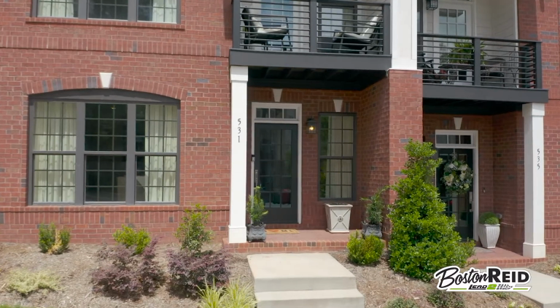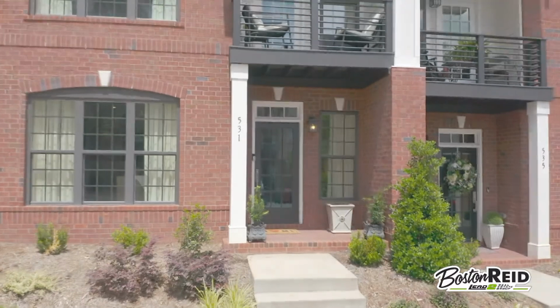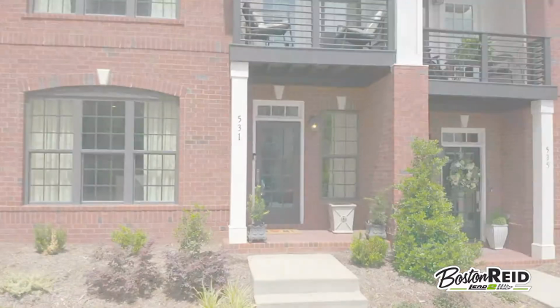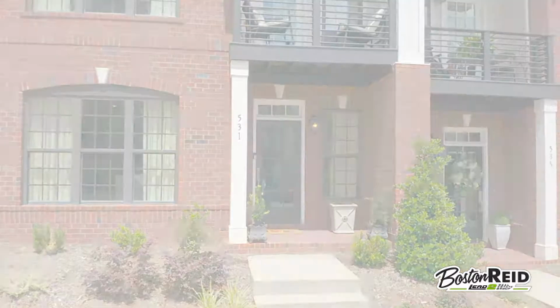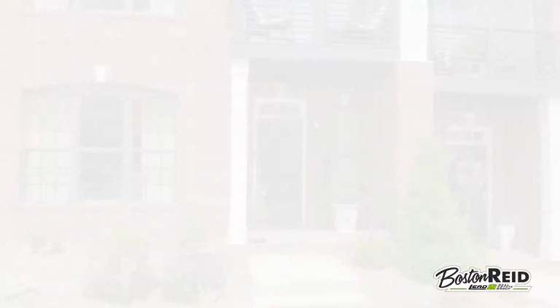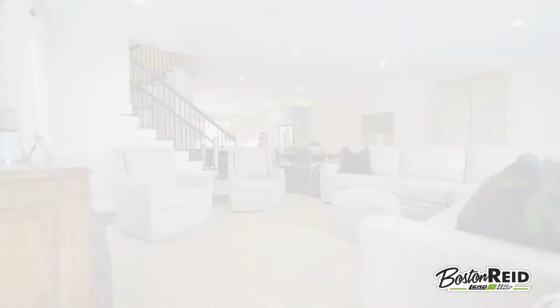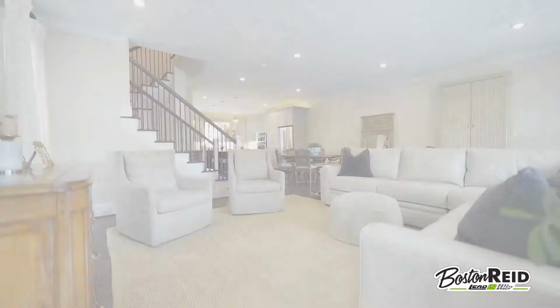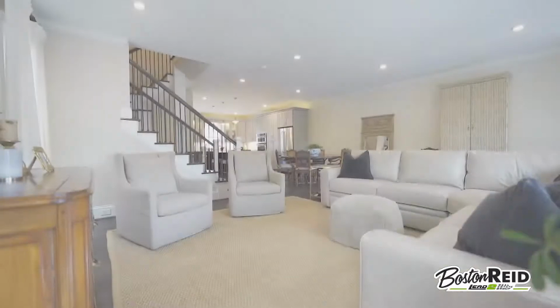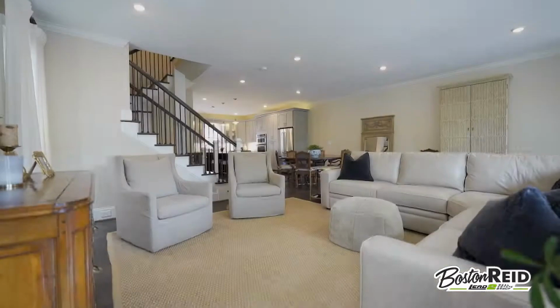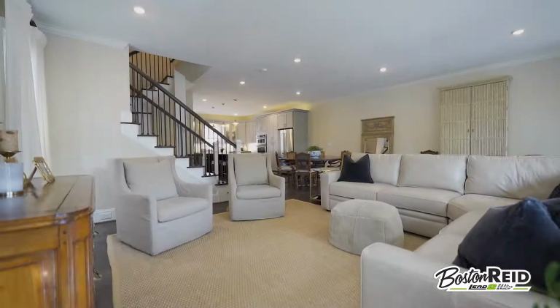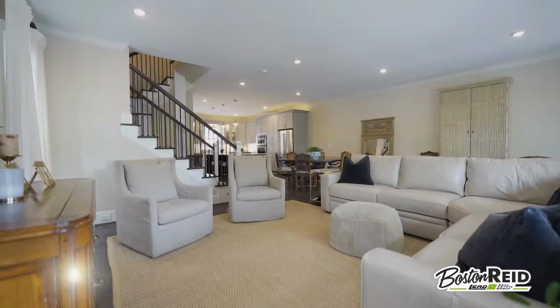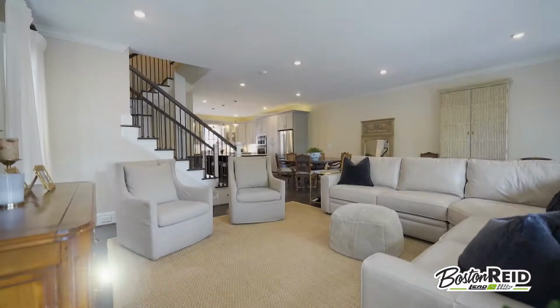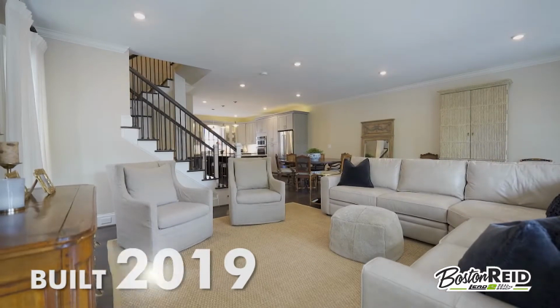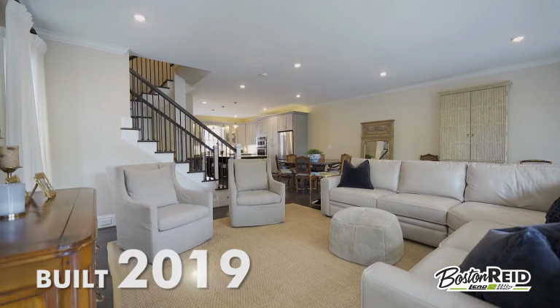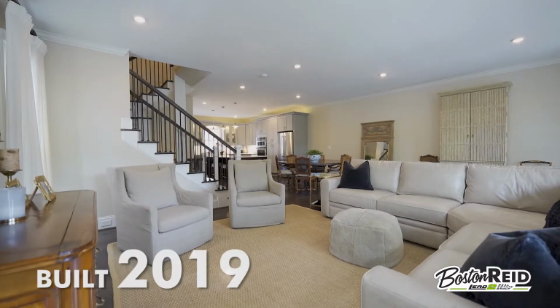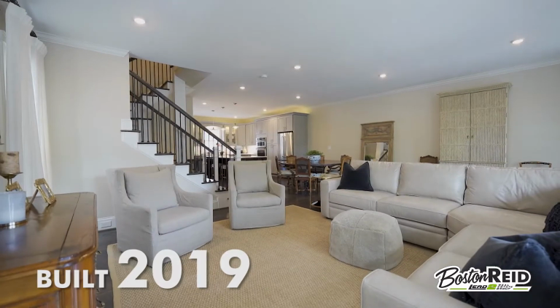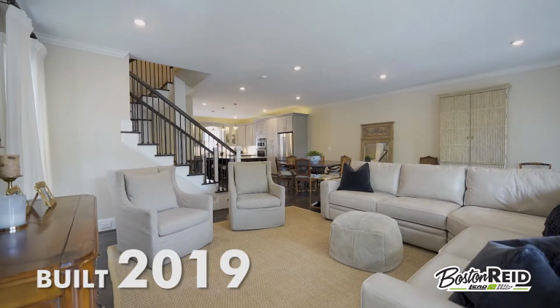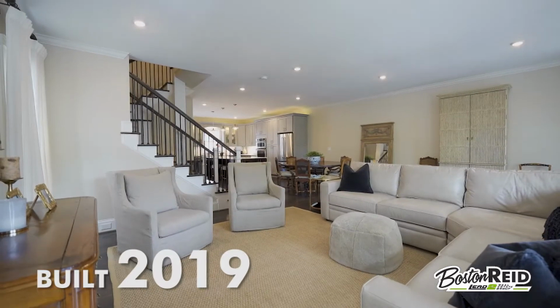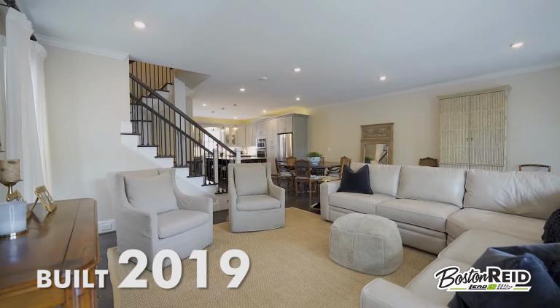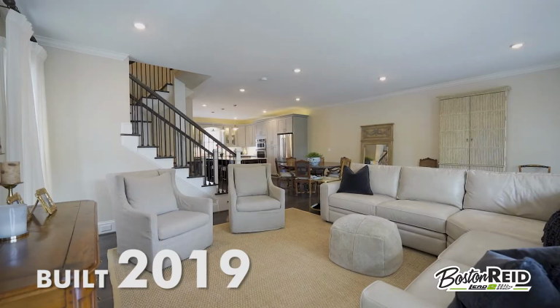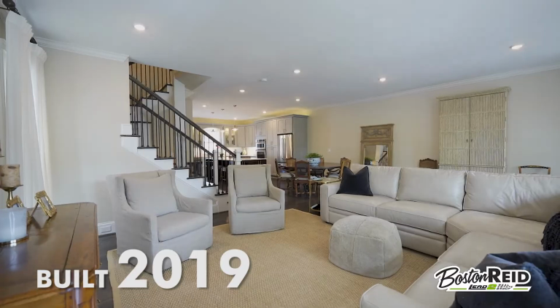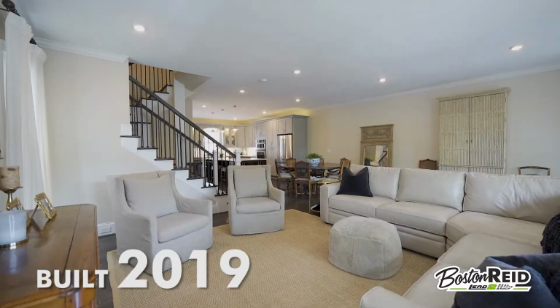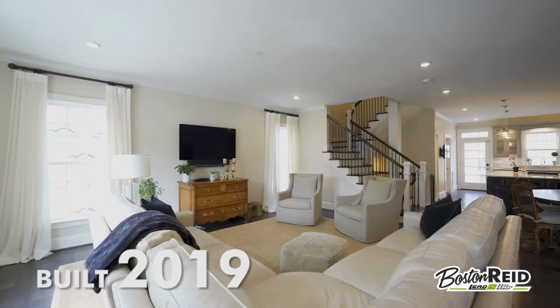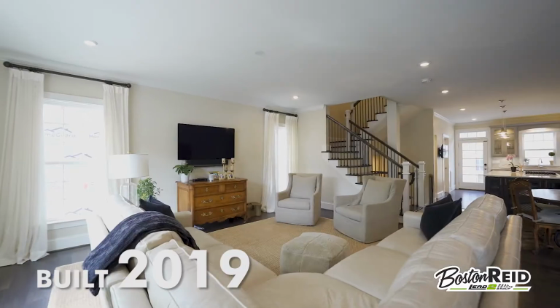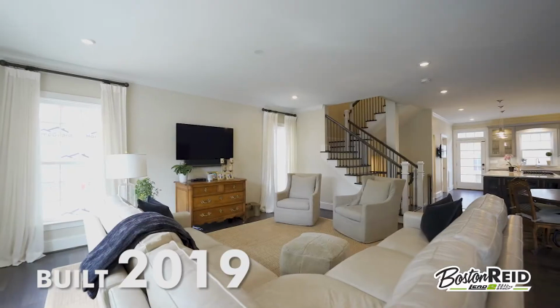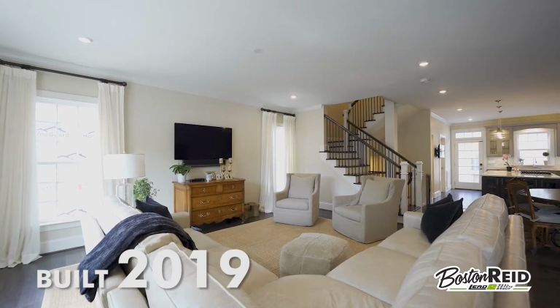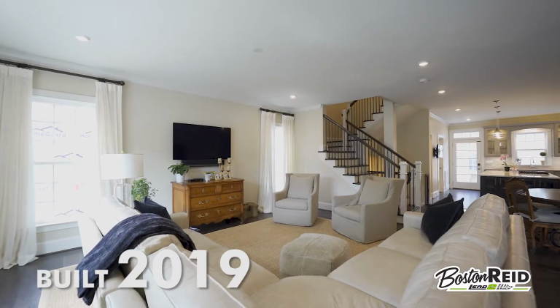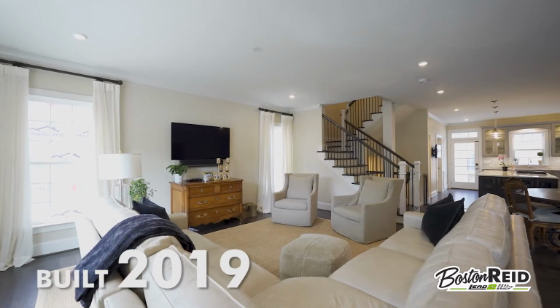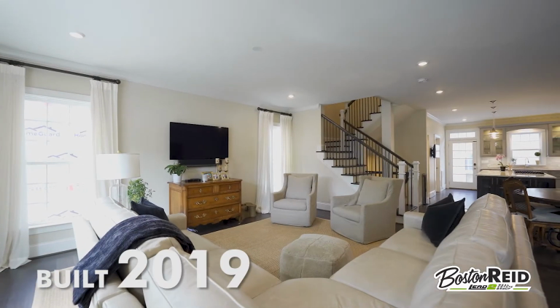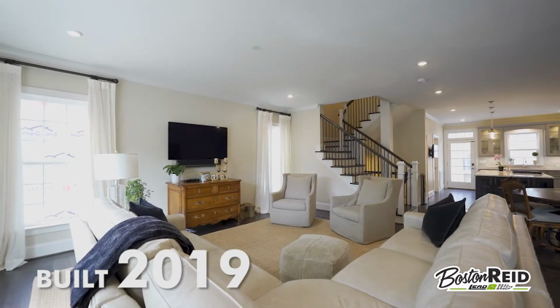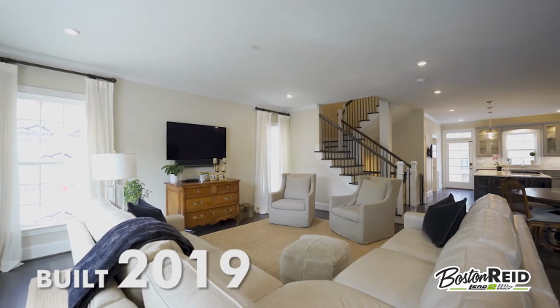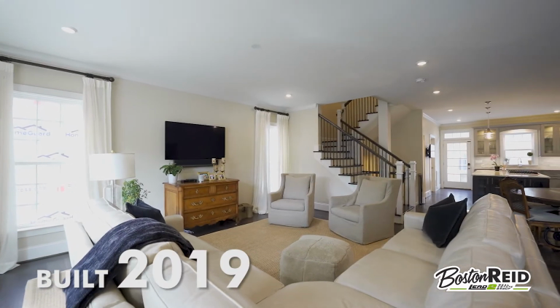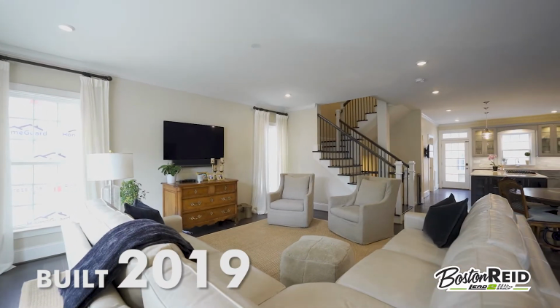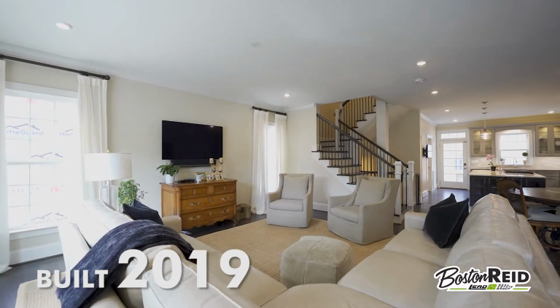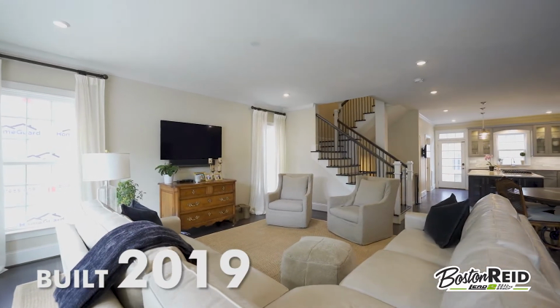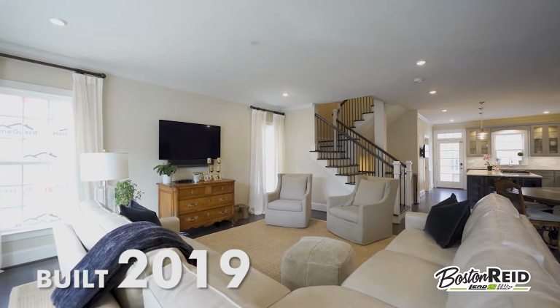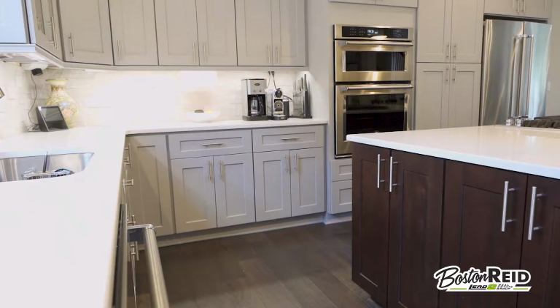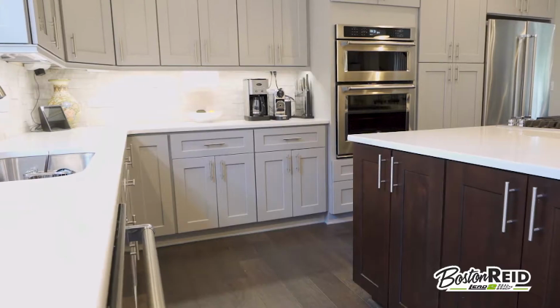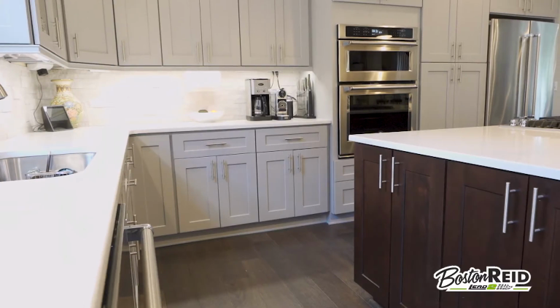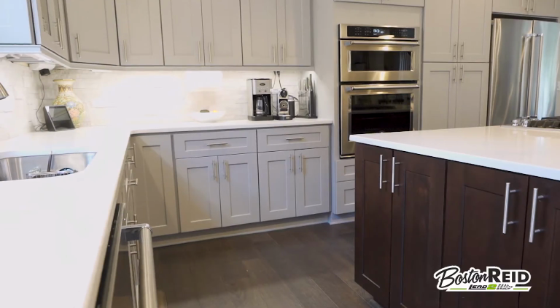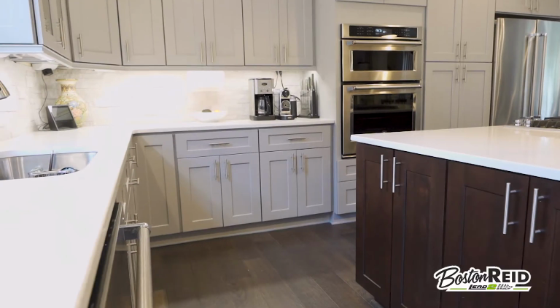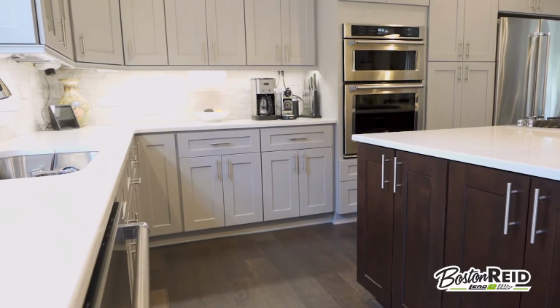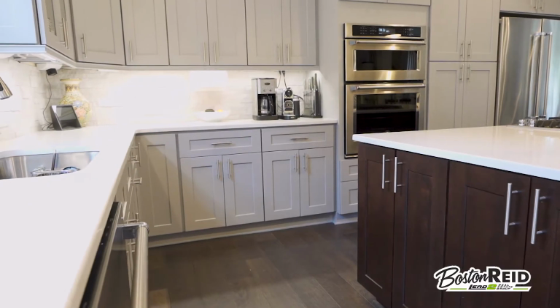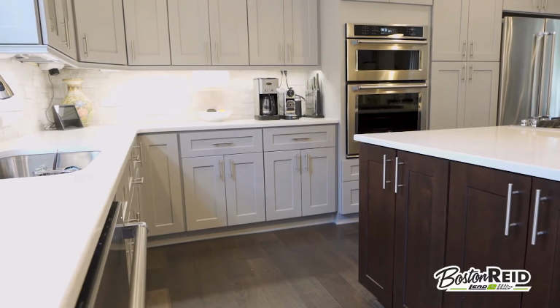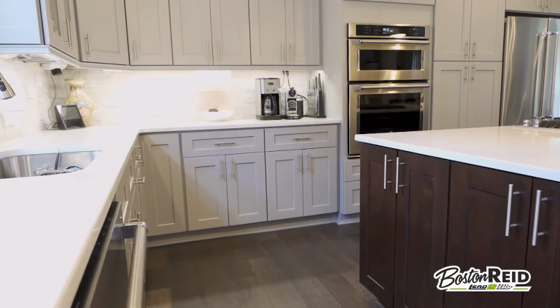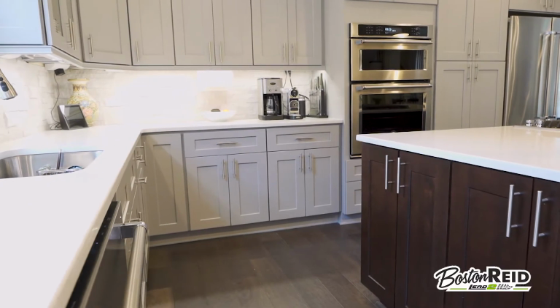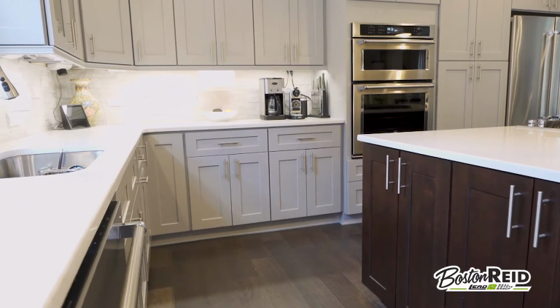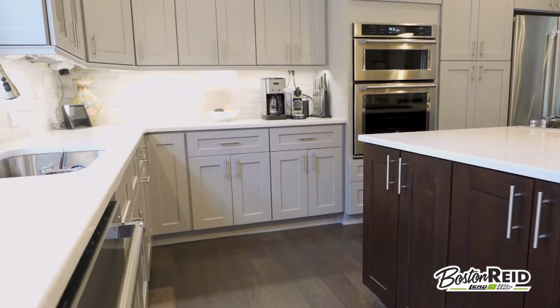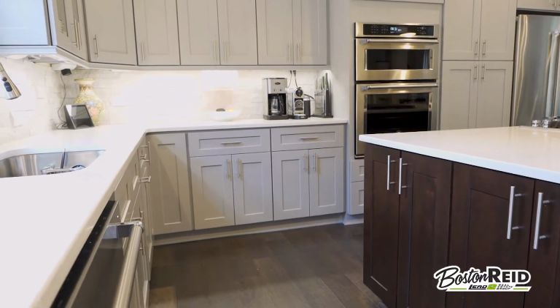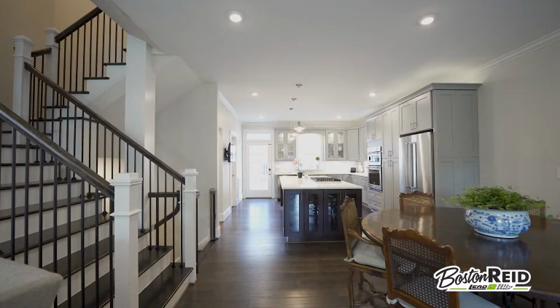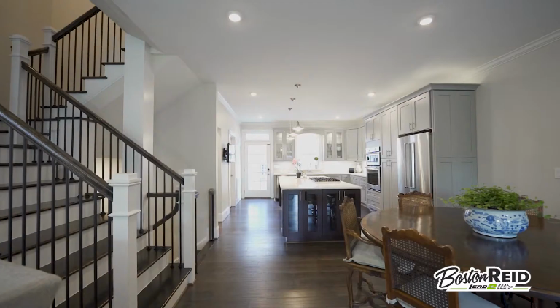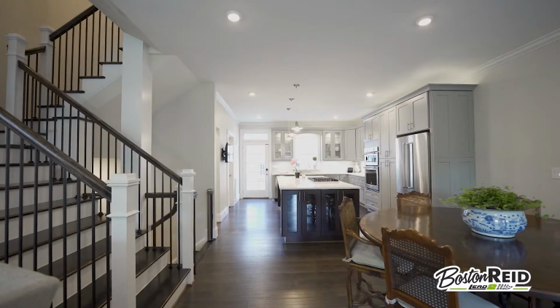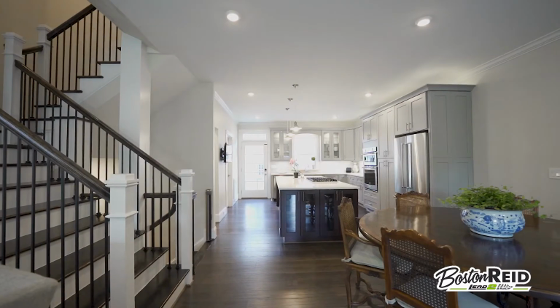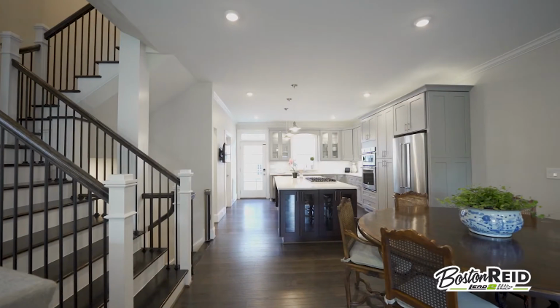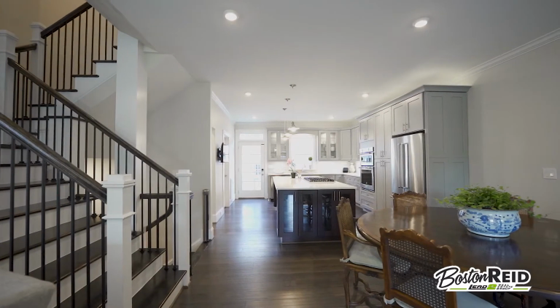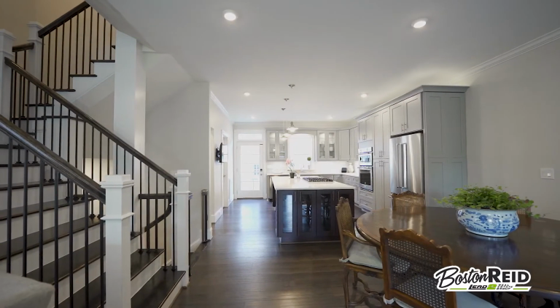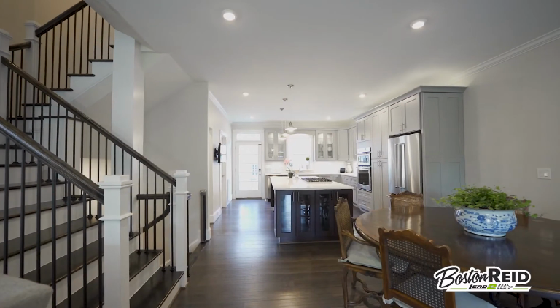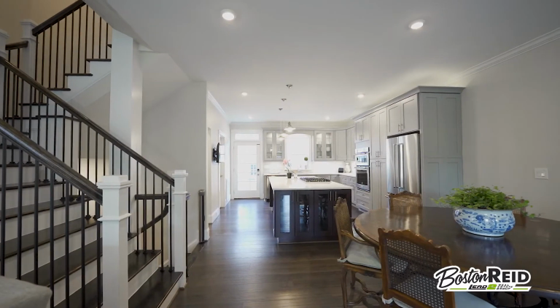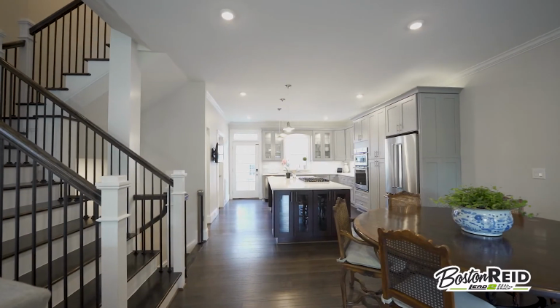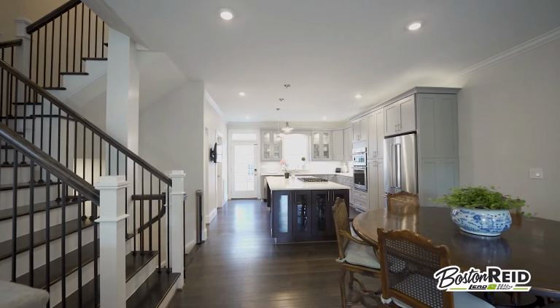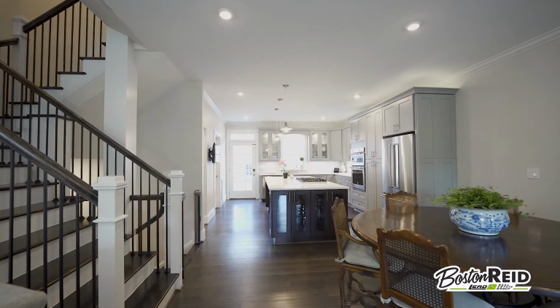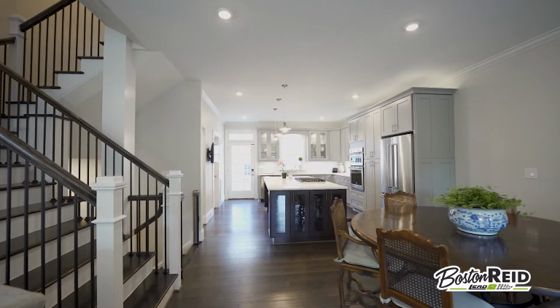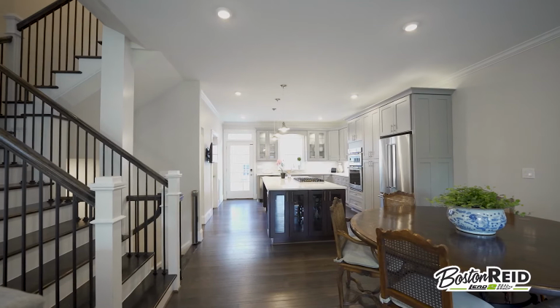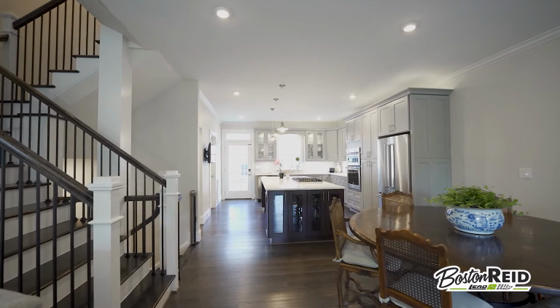Built in 2019, this luxury townhome features today's designer finishes and is ready for you to call it home.